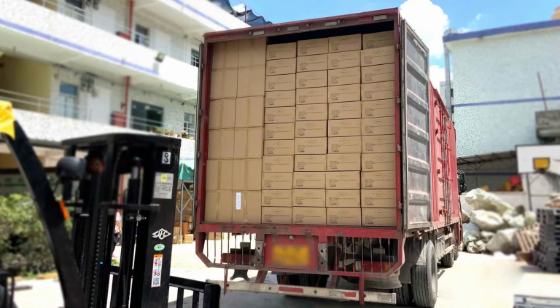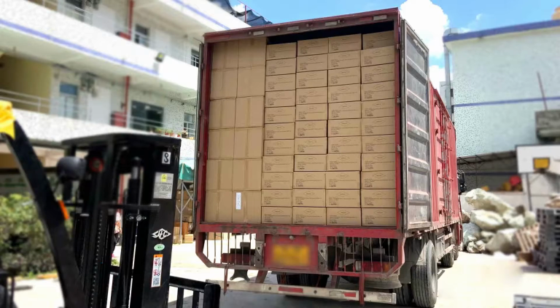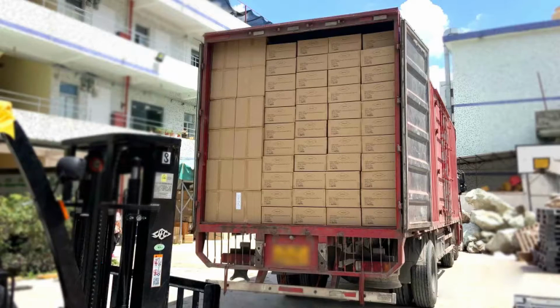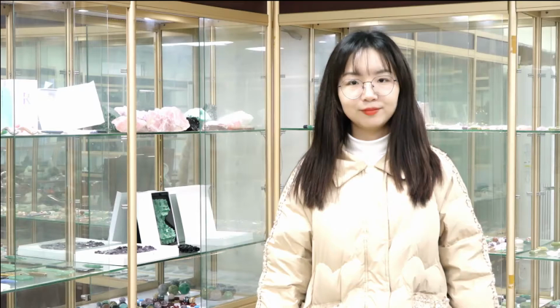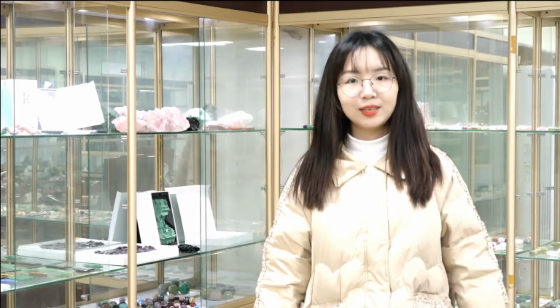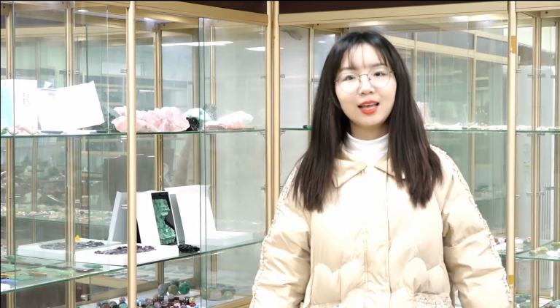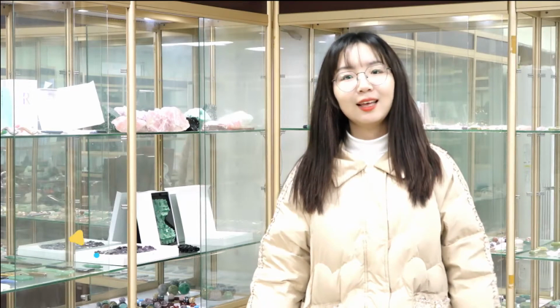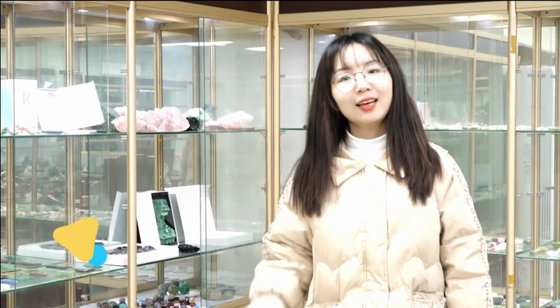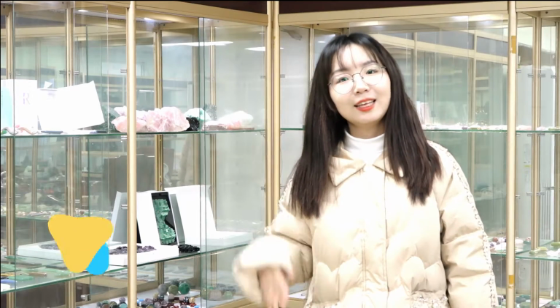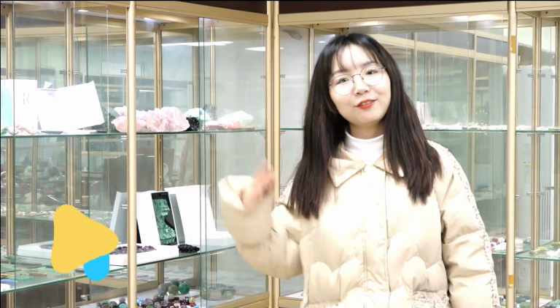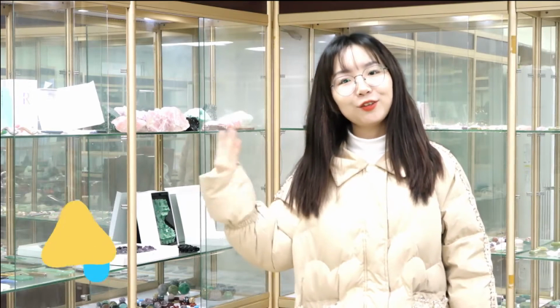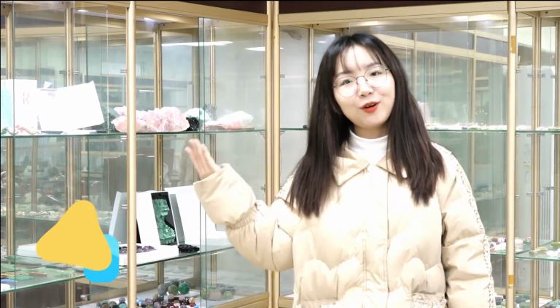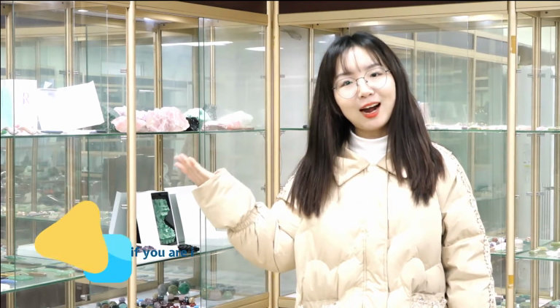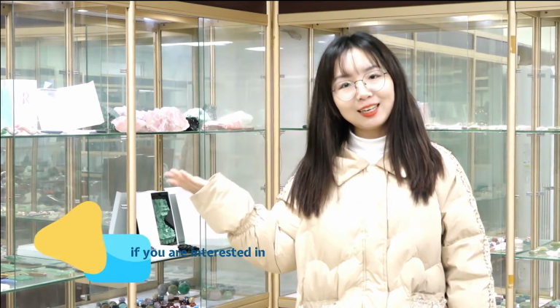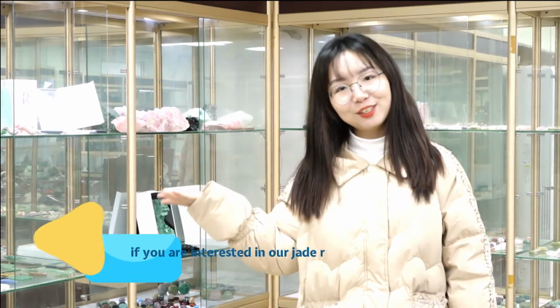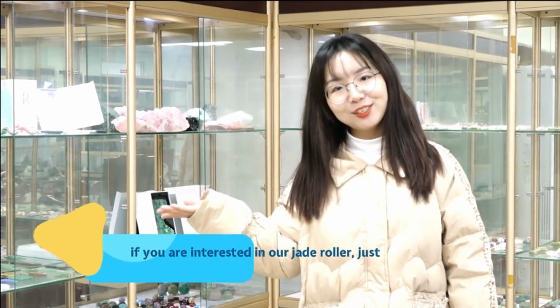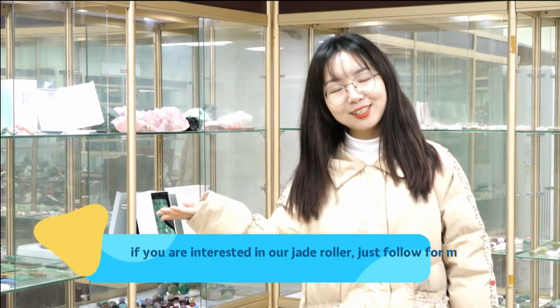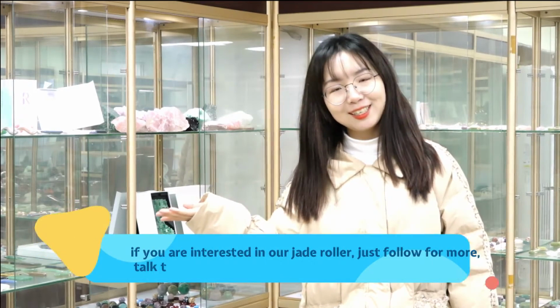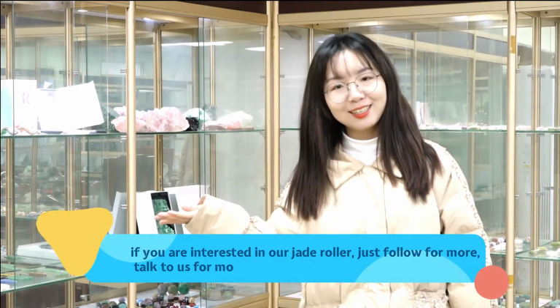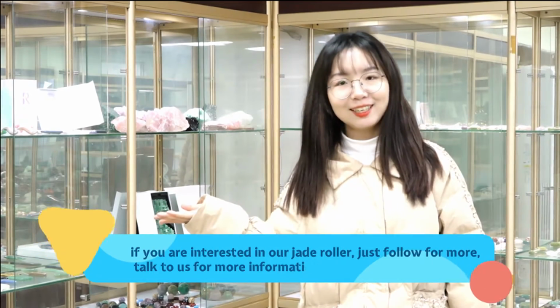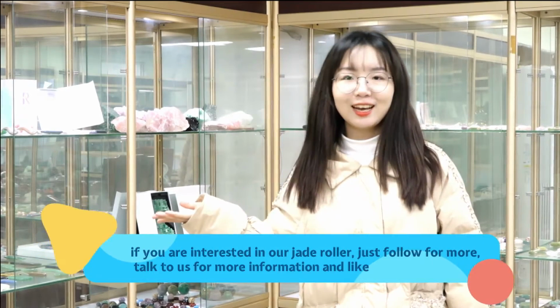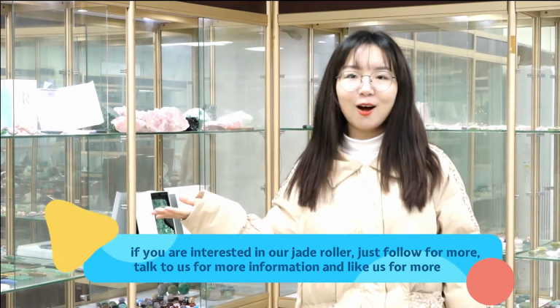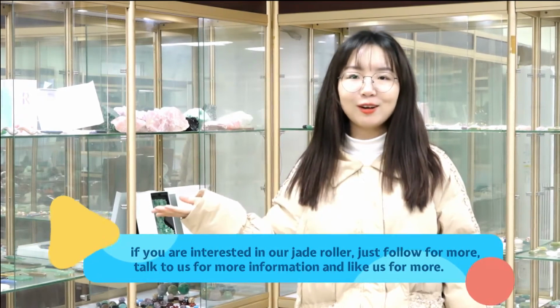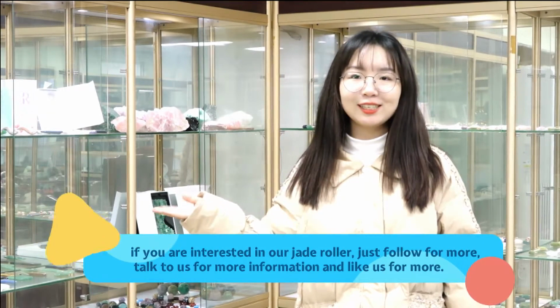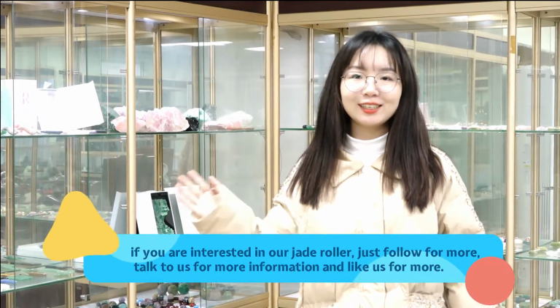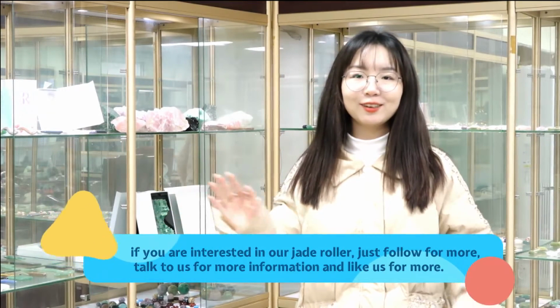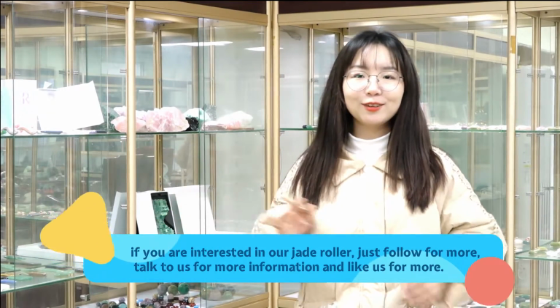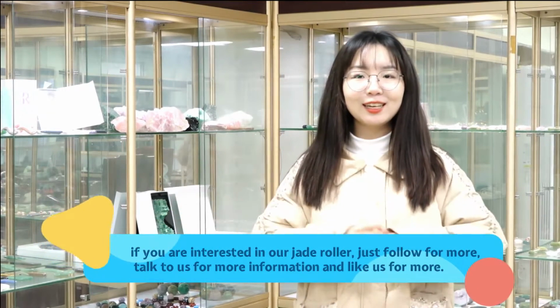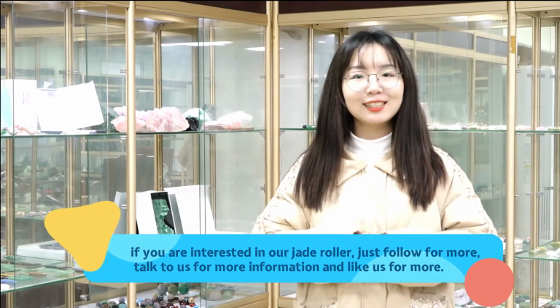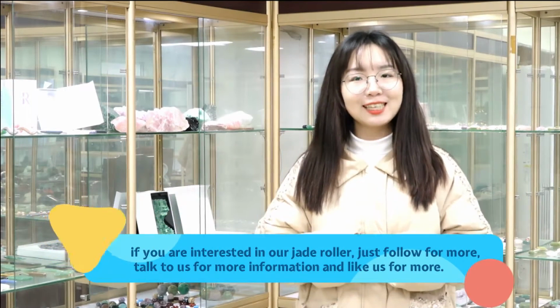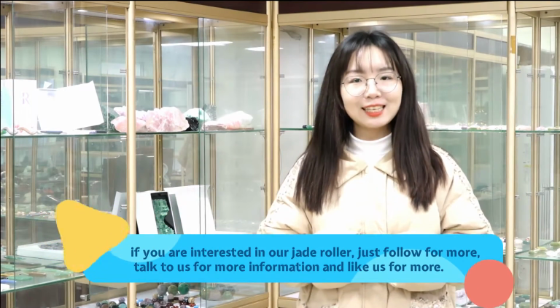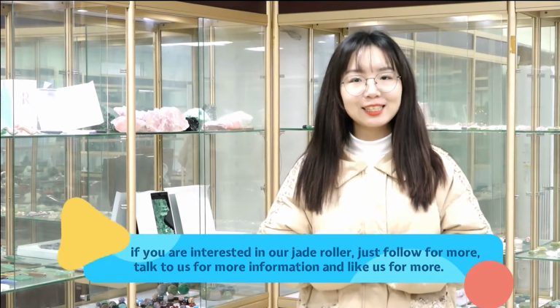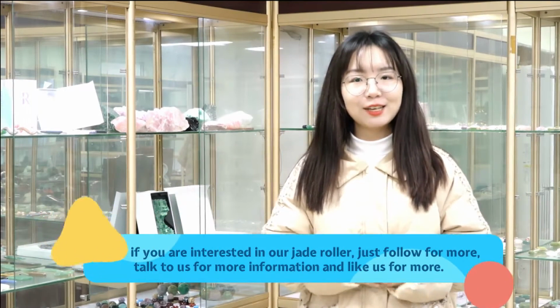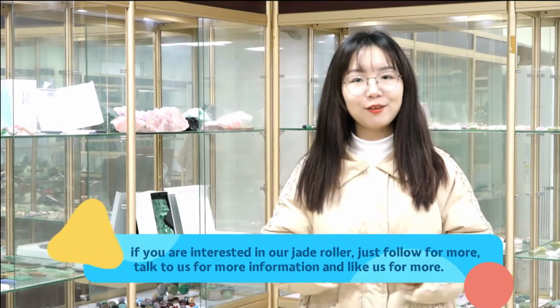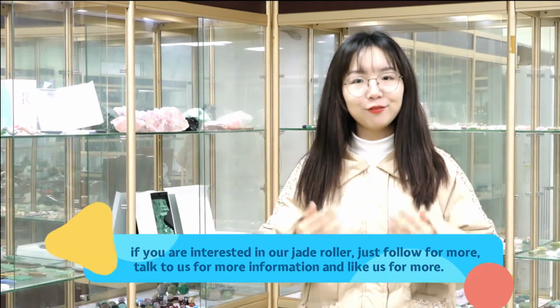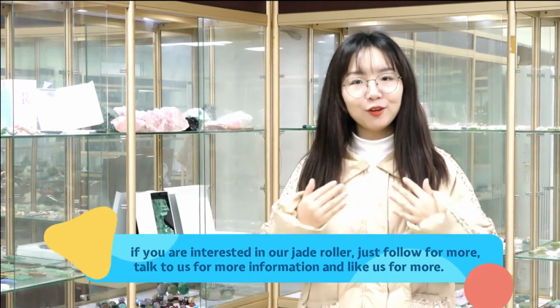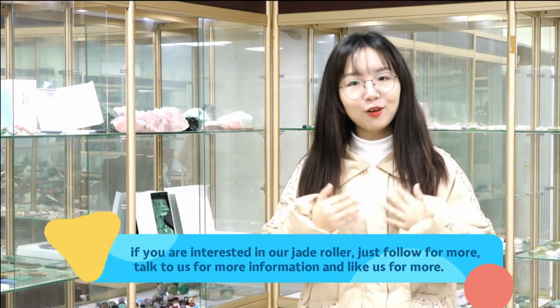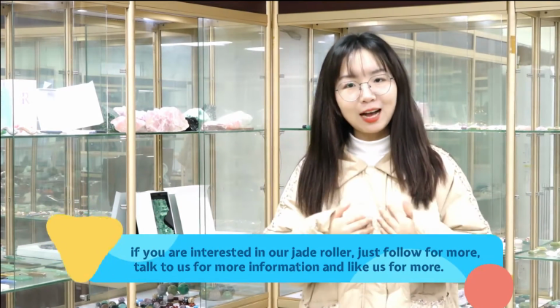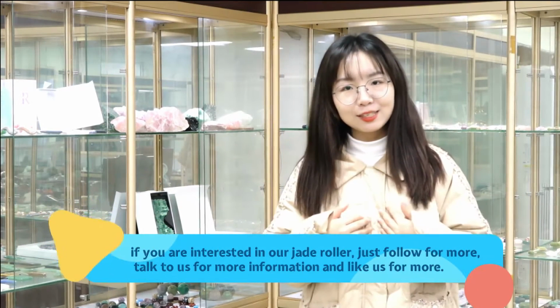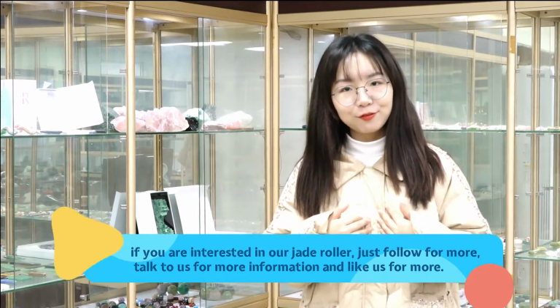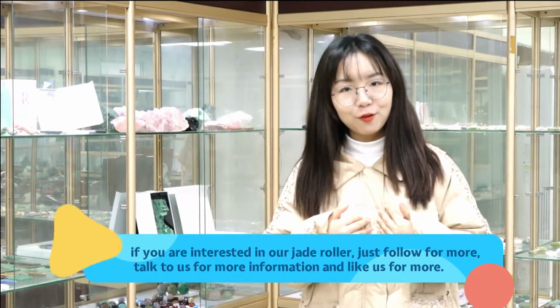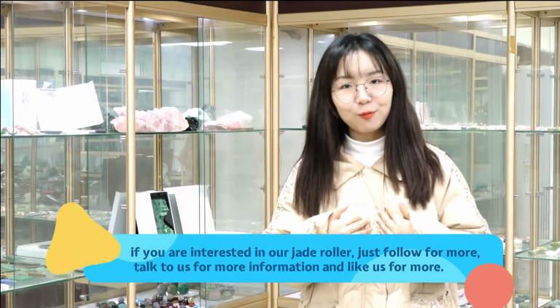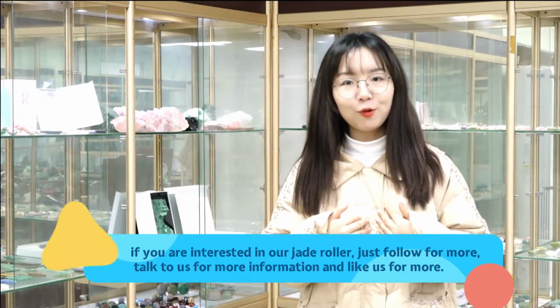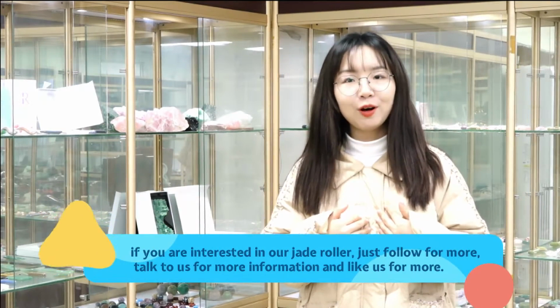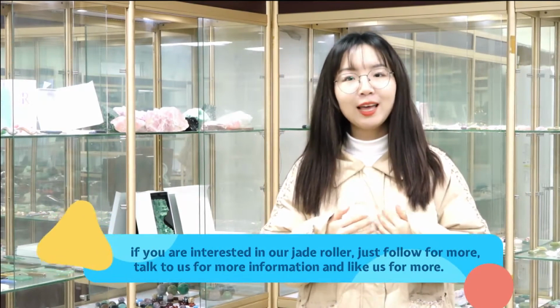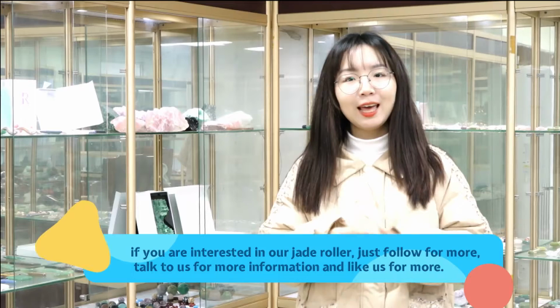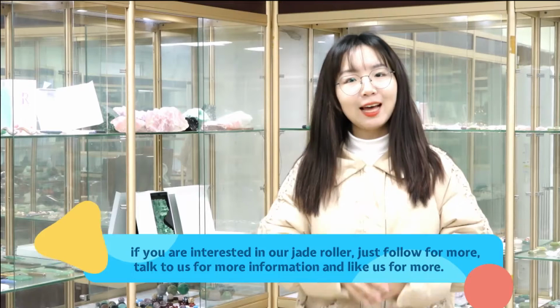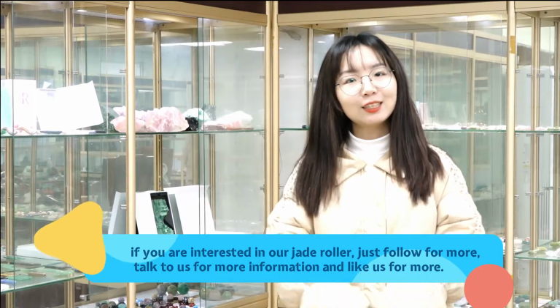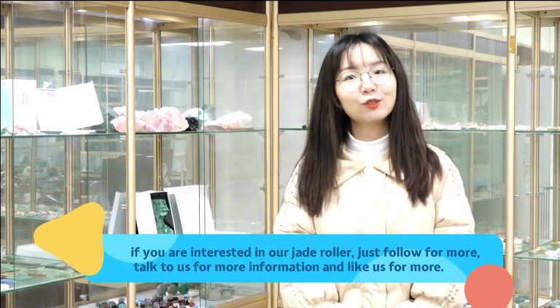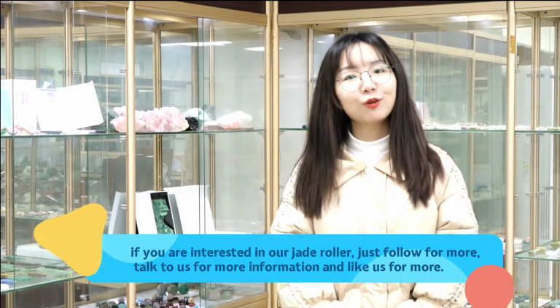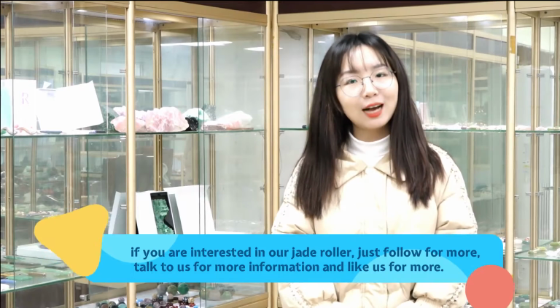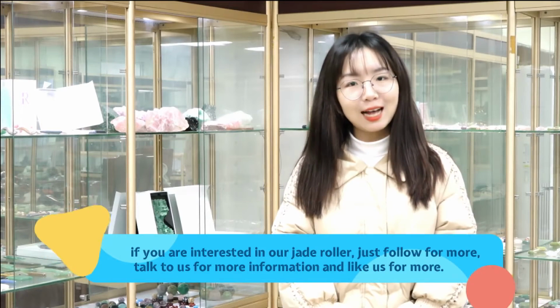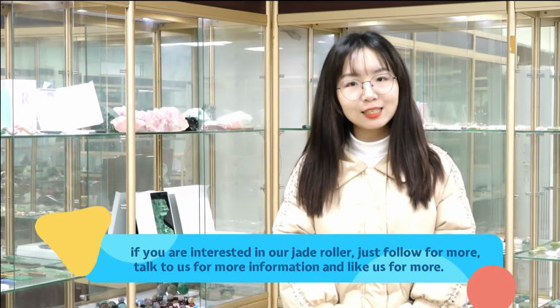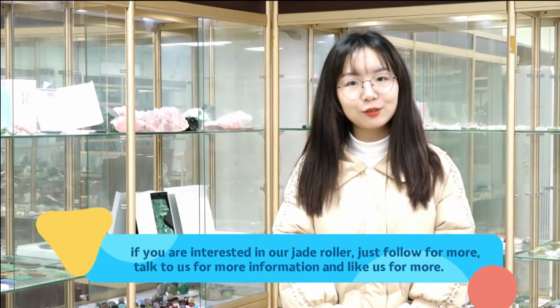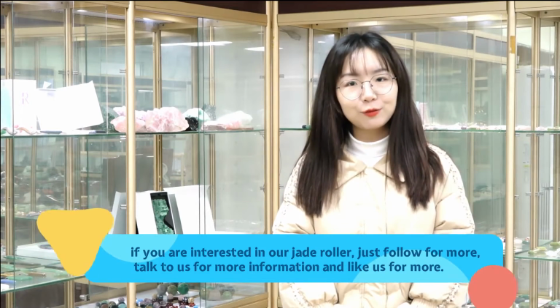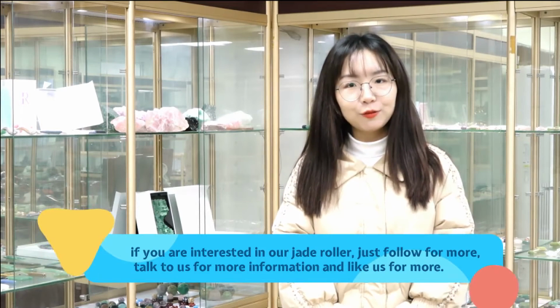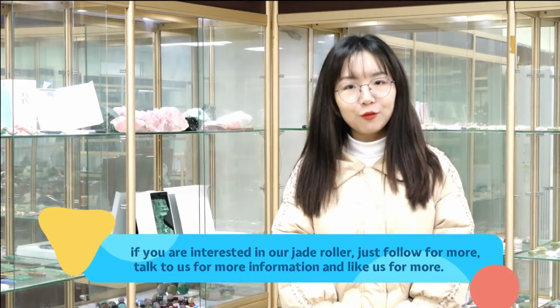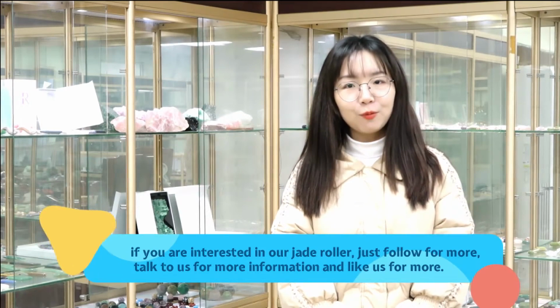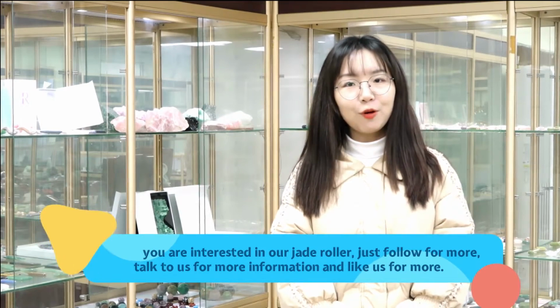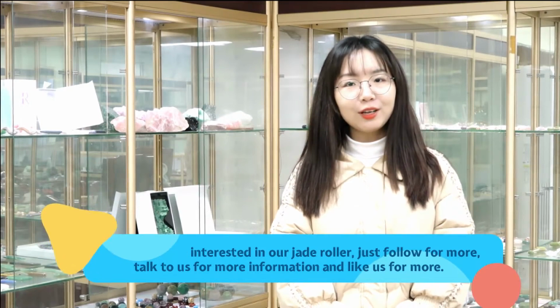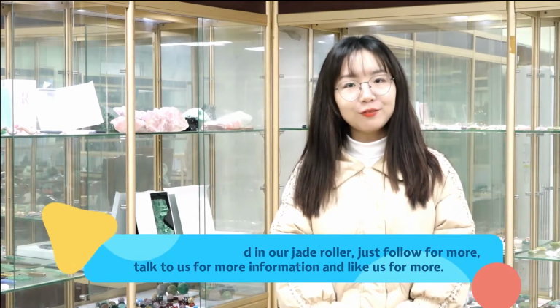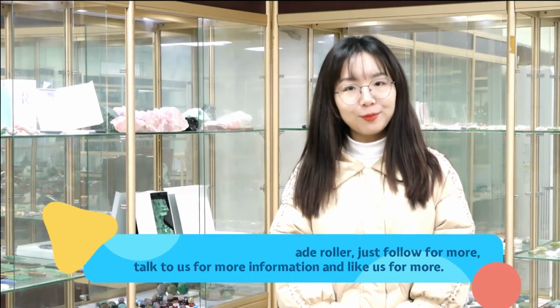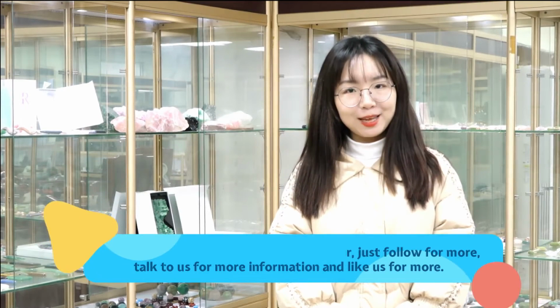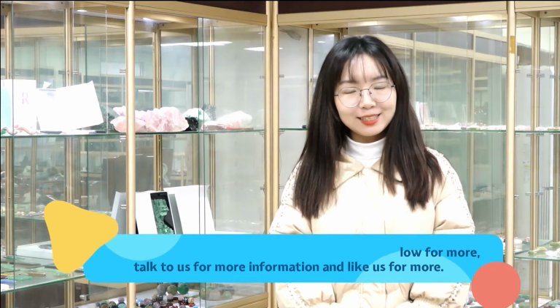If you are interested in our Jade Roller, just follow for more. Talk to us for more information and like us for more.